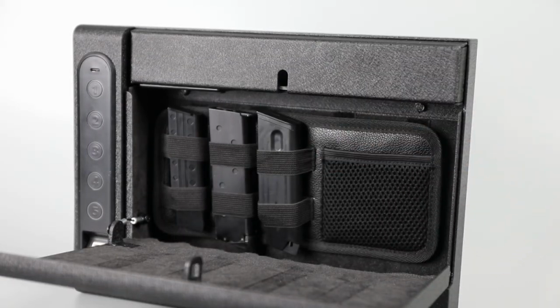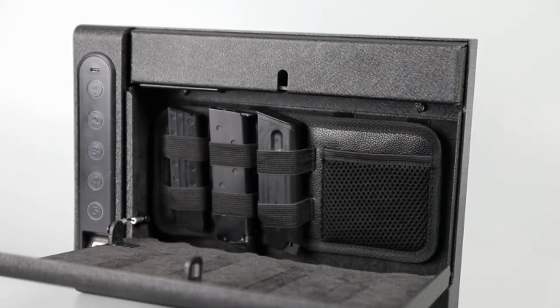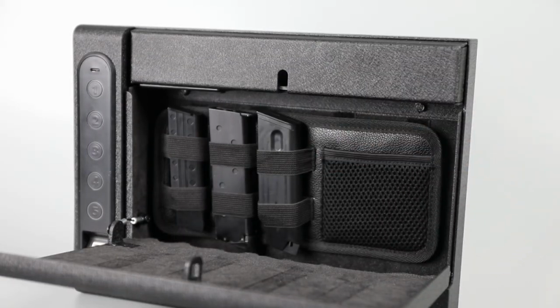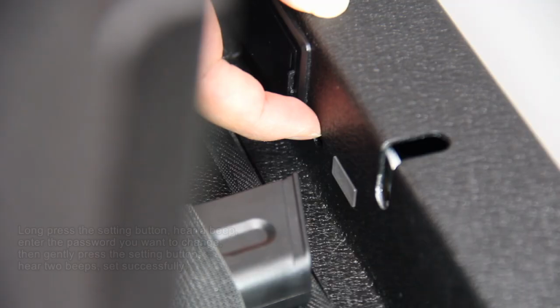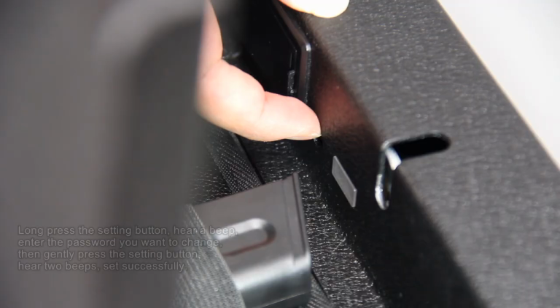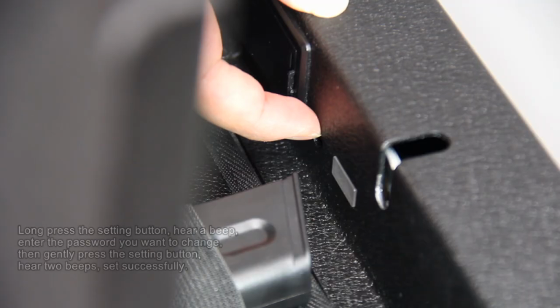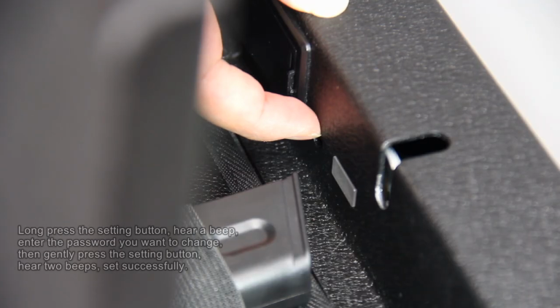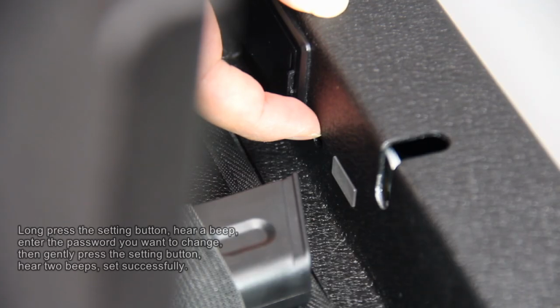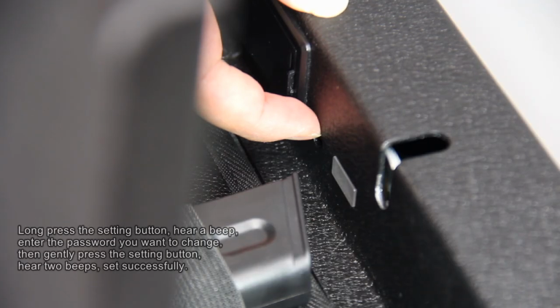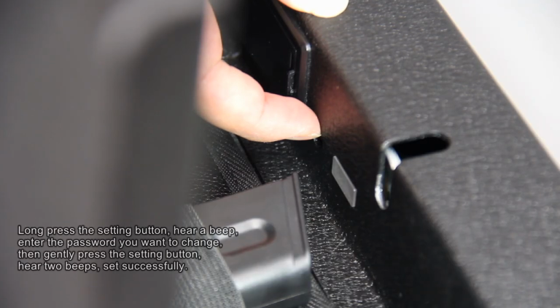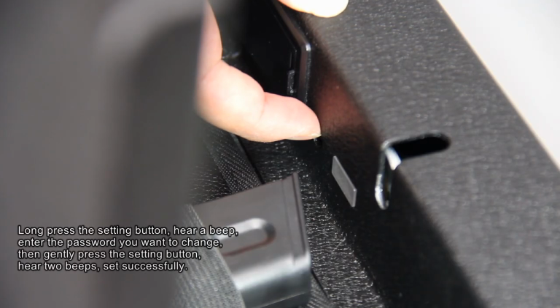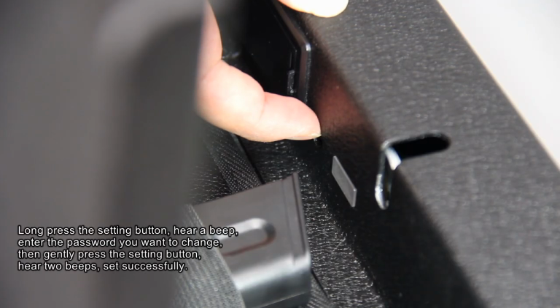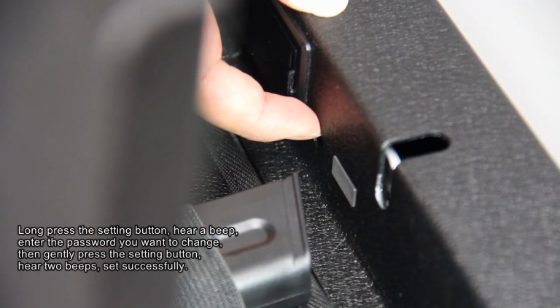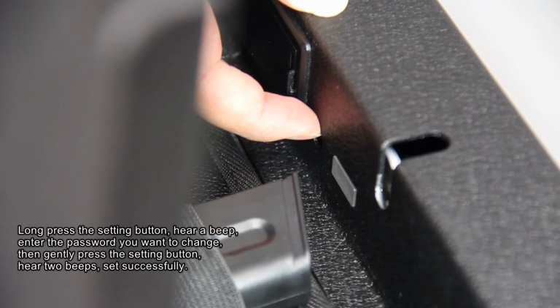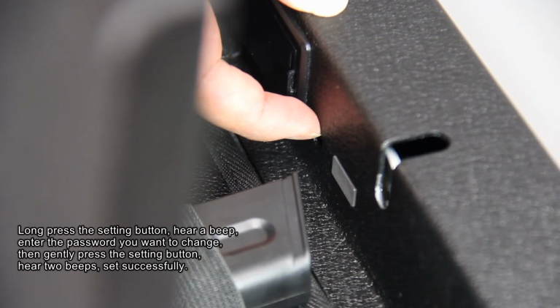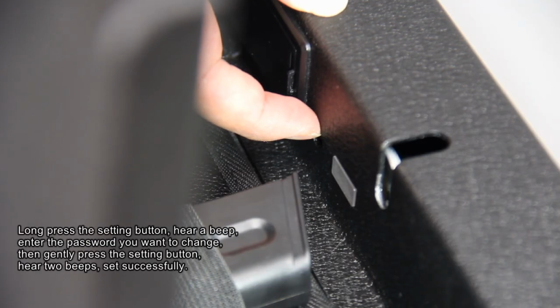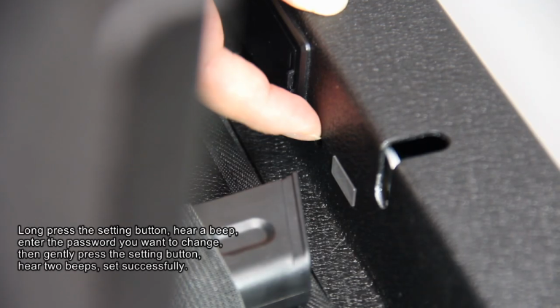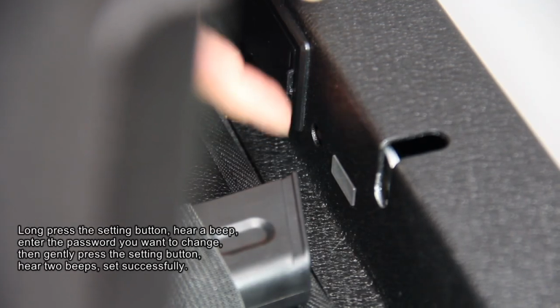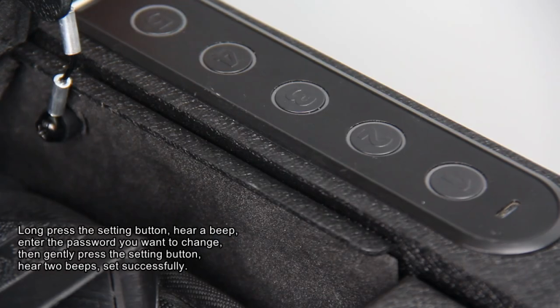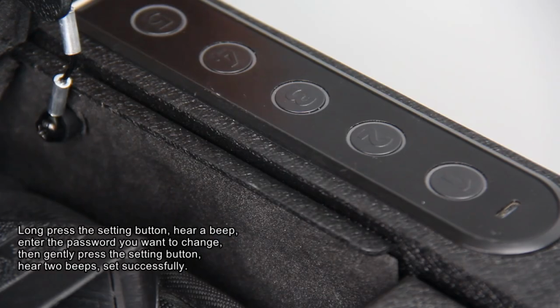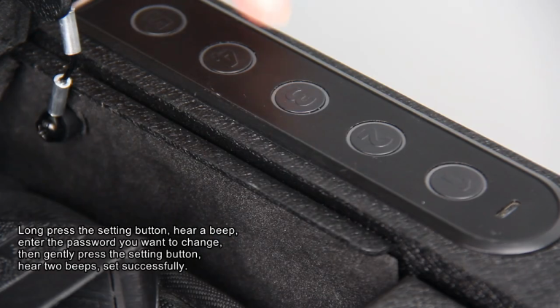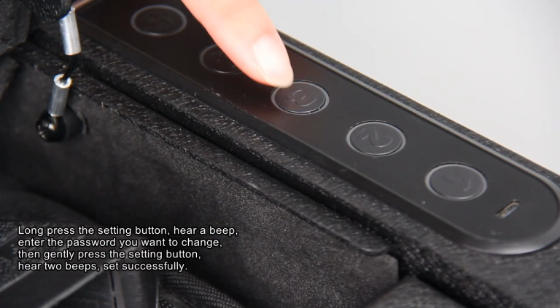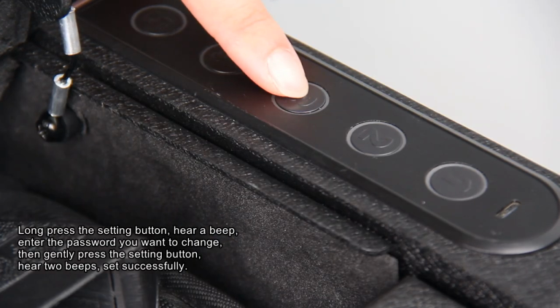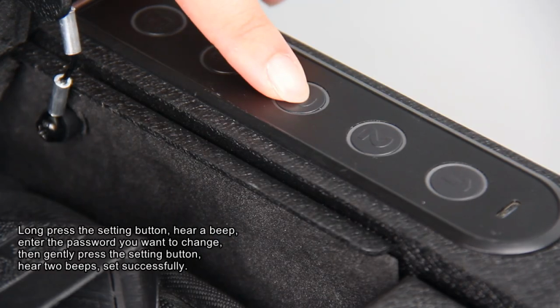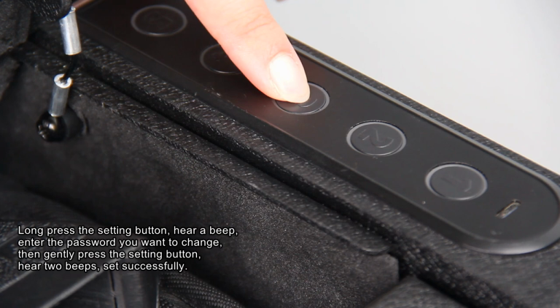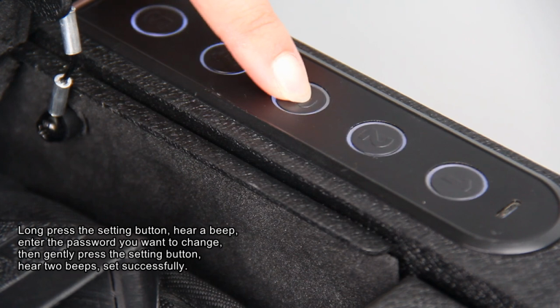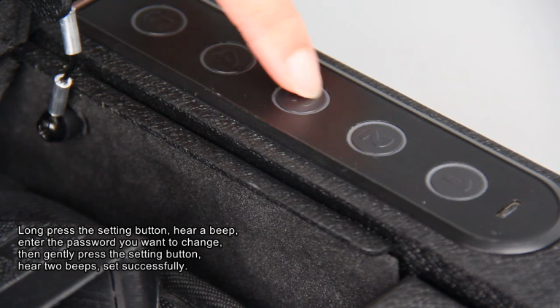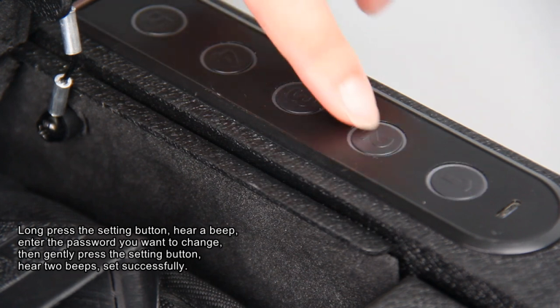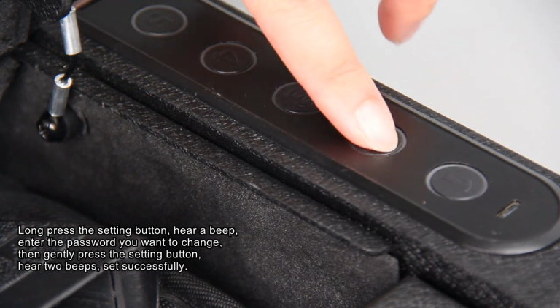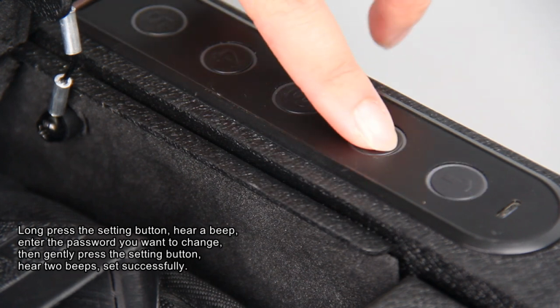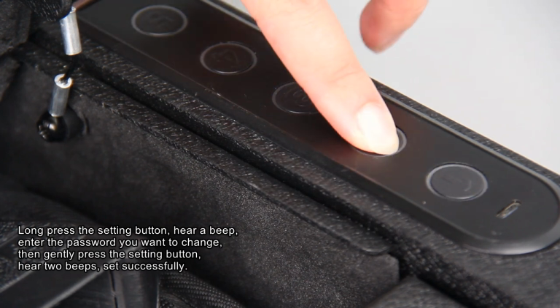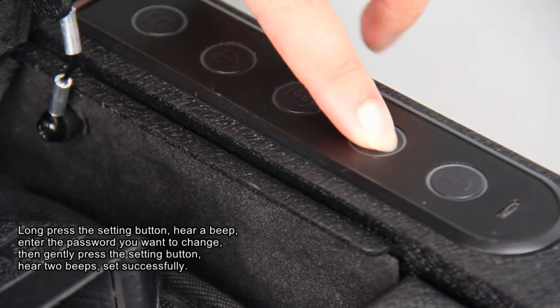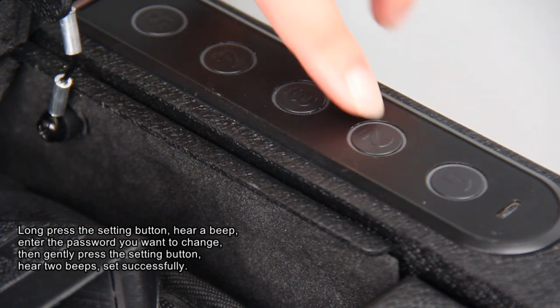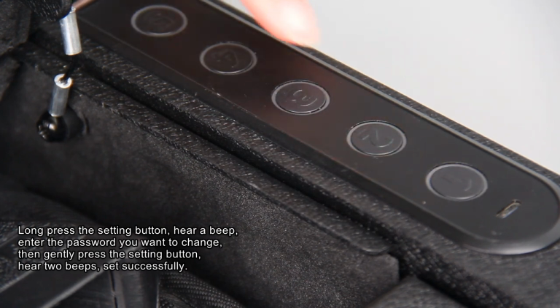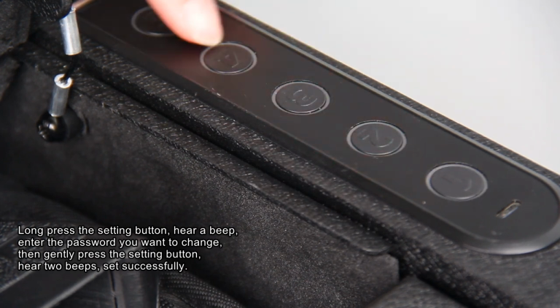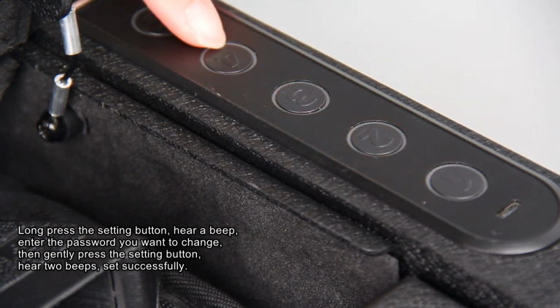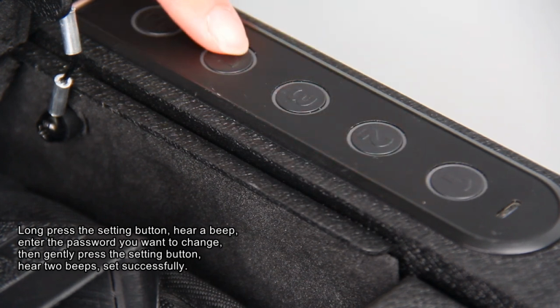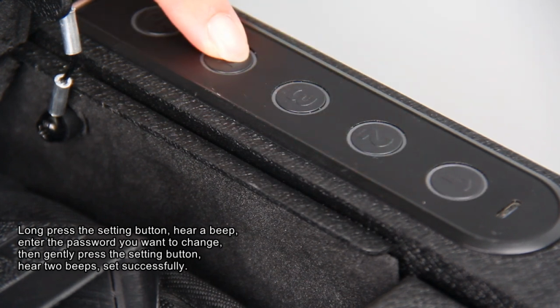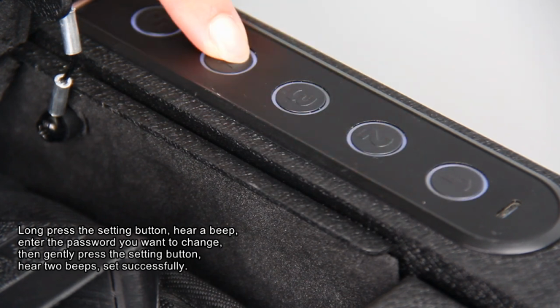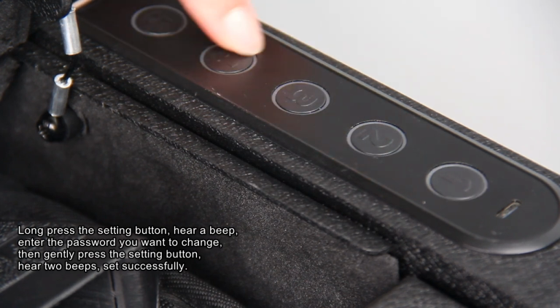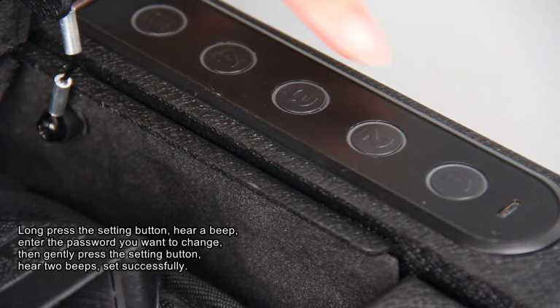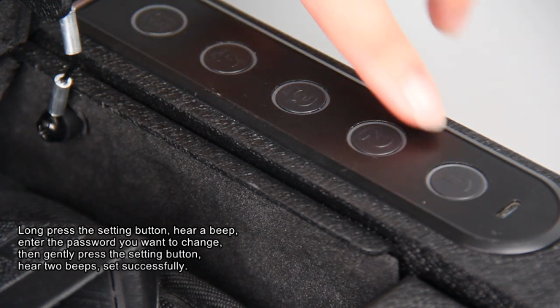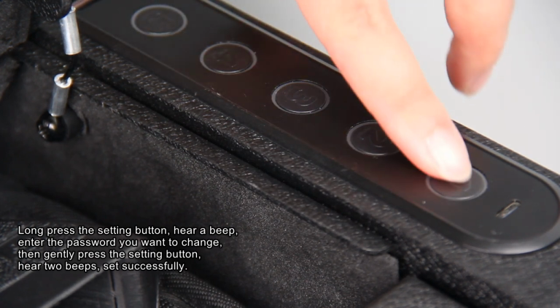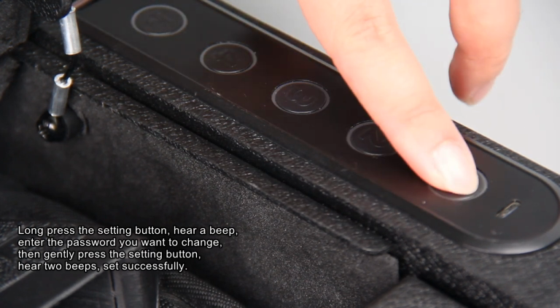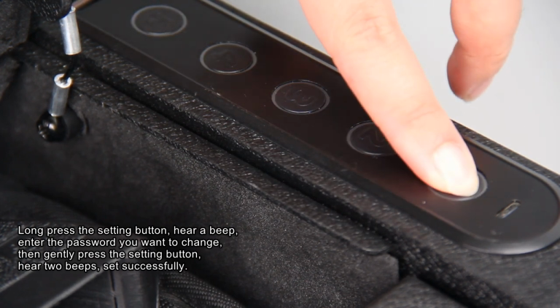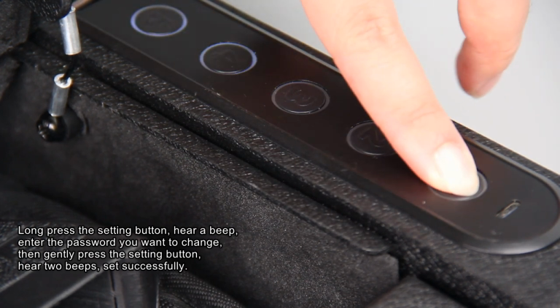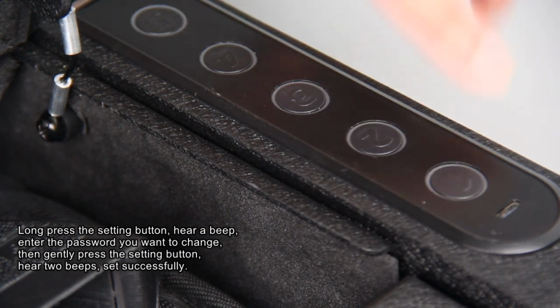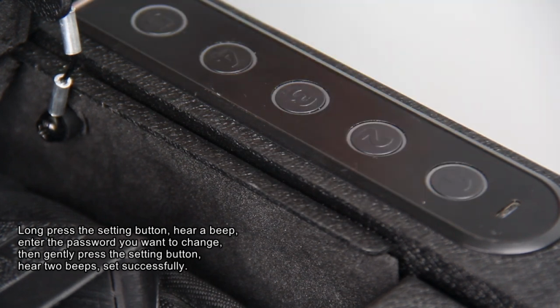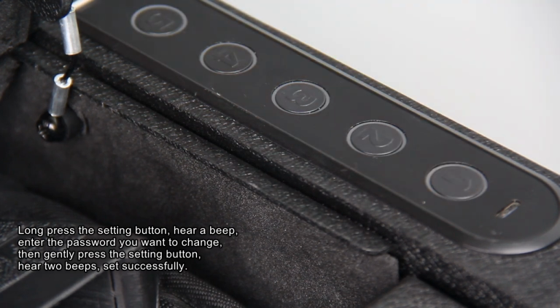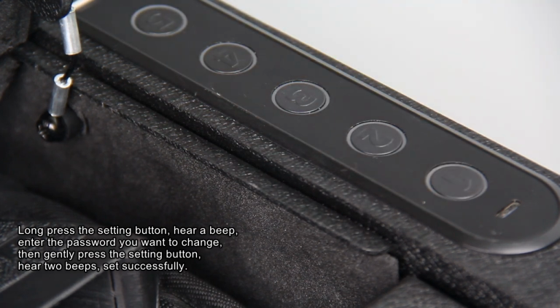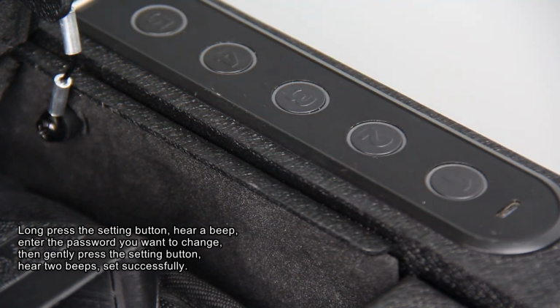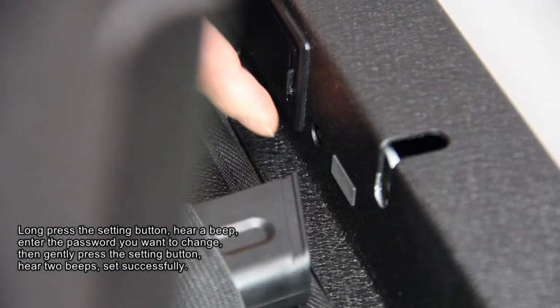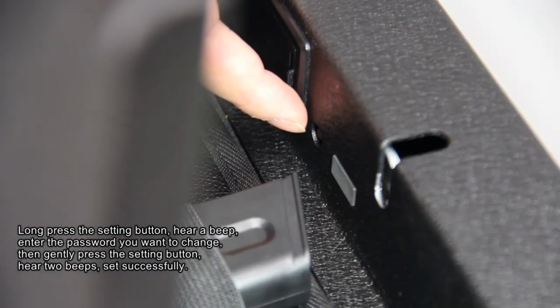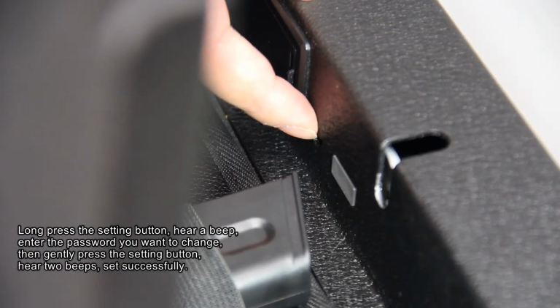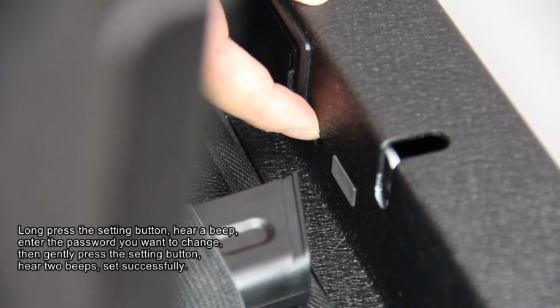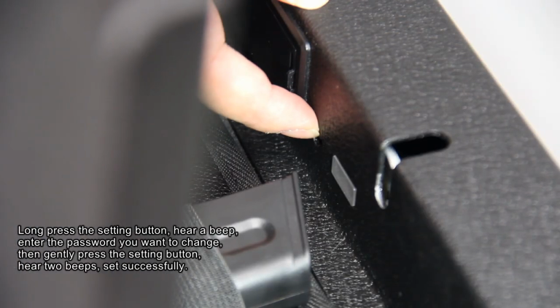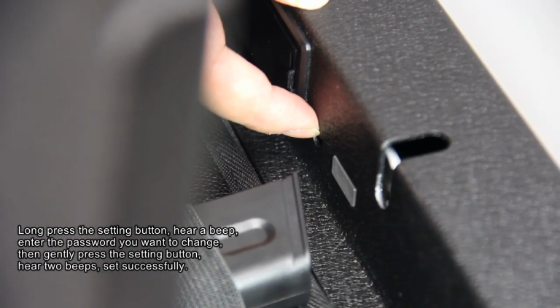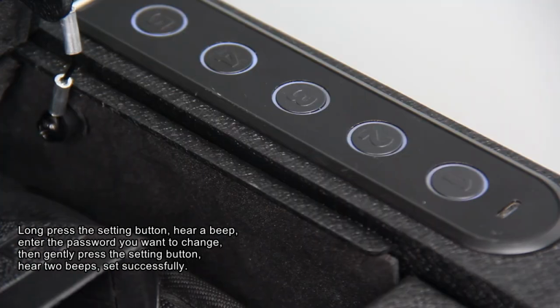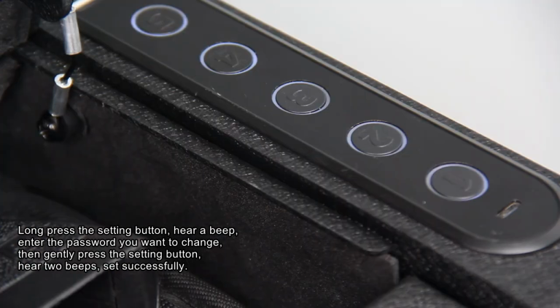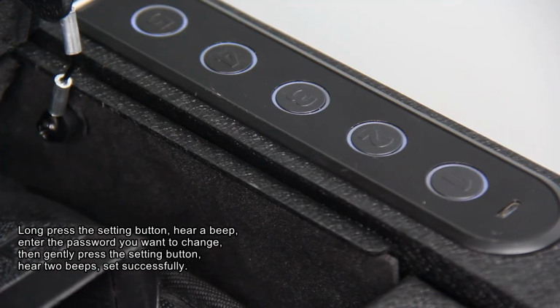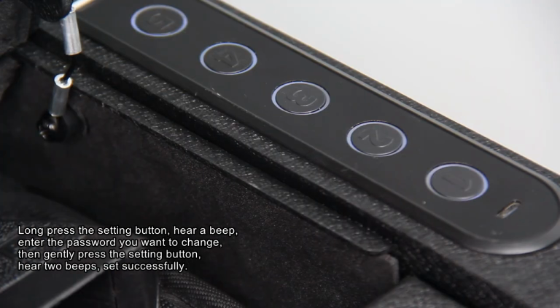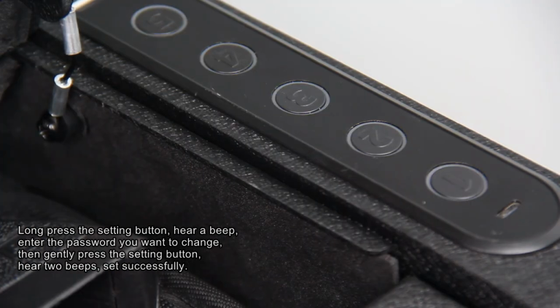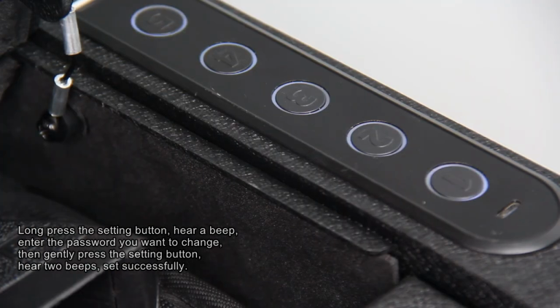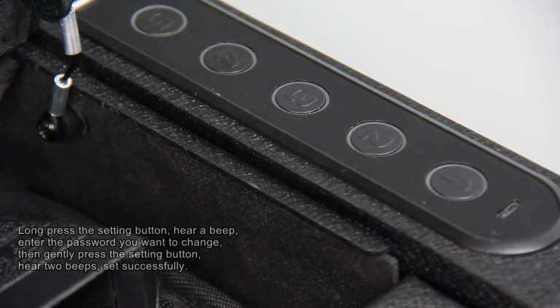To change the password: long press the setting button, hear a beep, enter the password you want to change, then gently press the setting button, hear two beeps — set successfully.